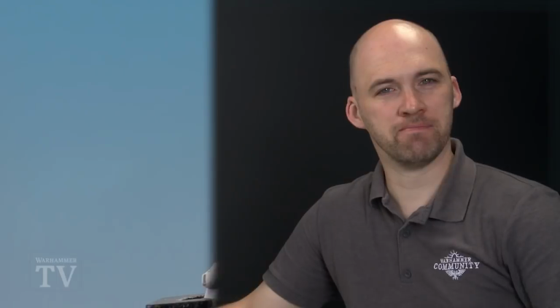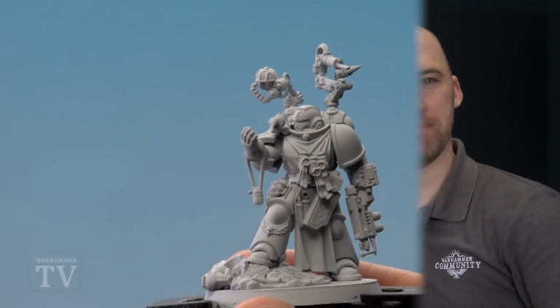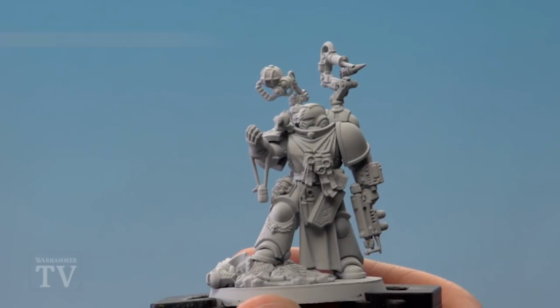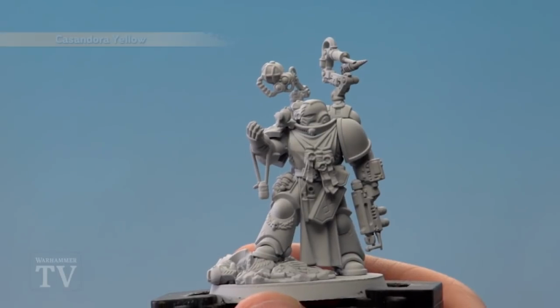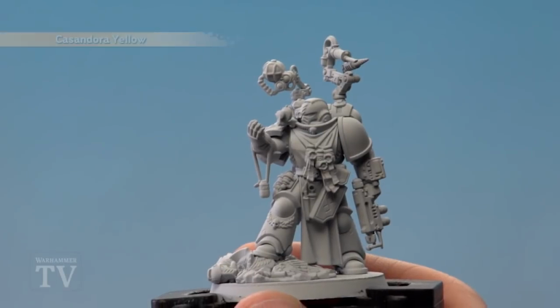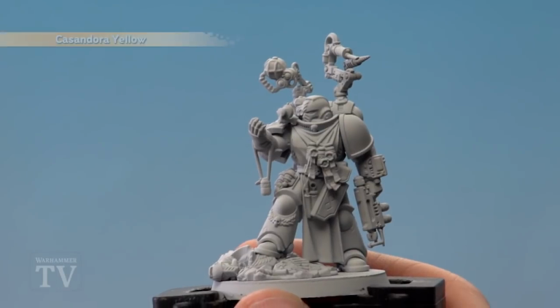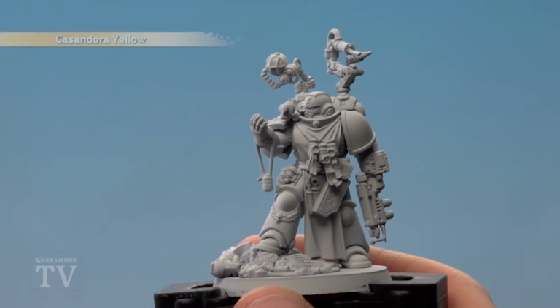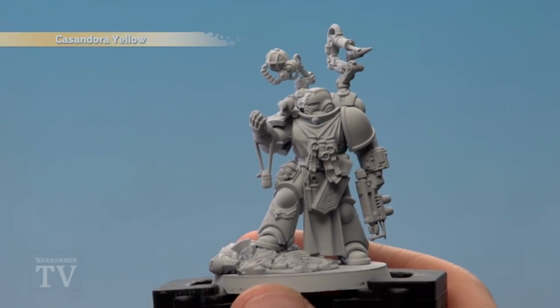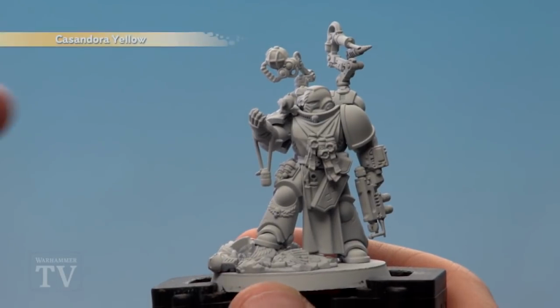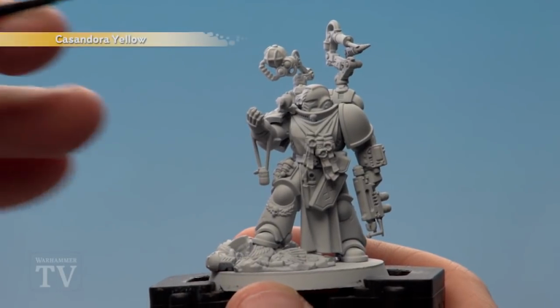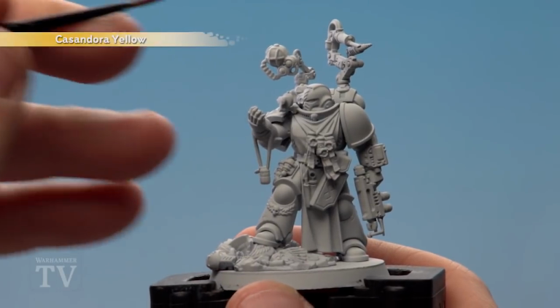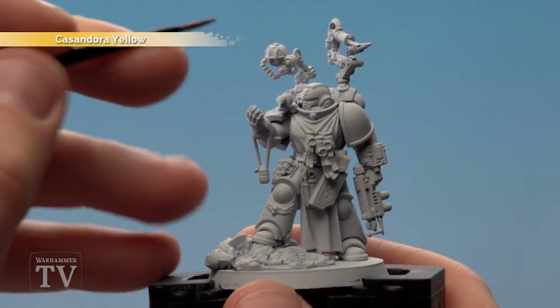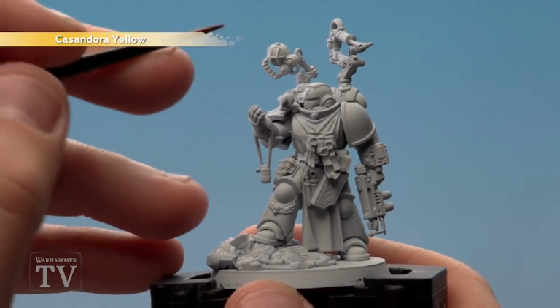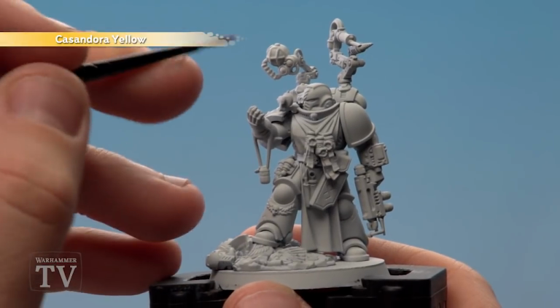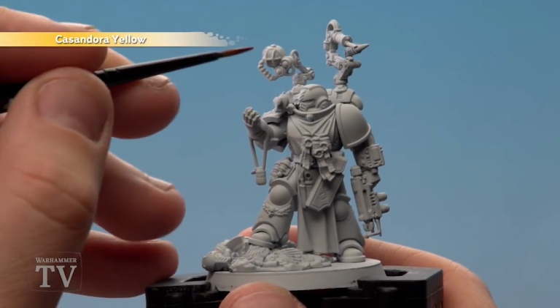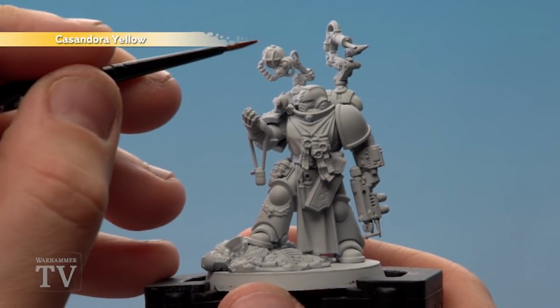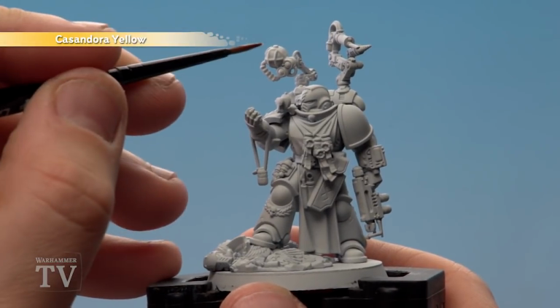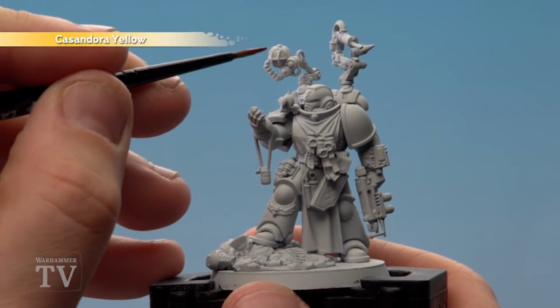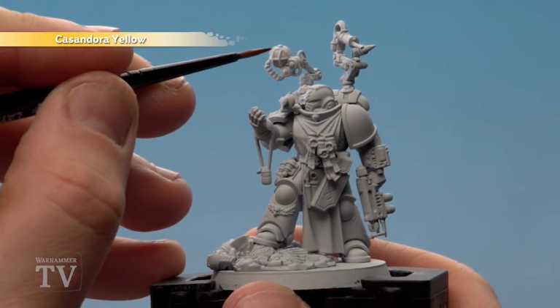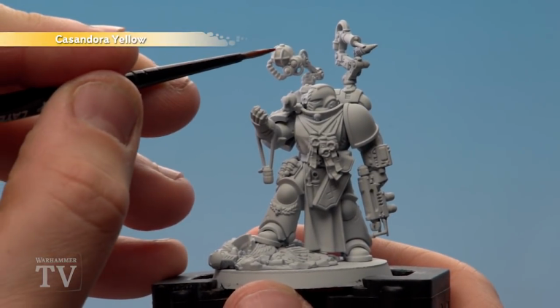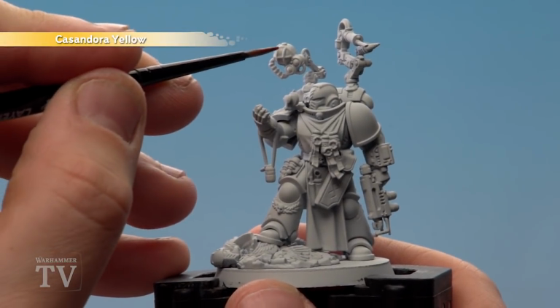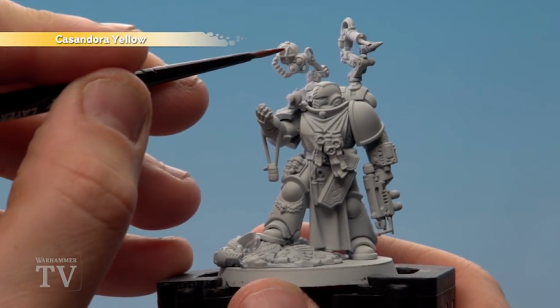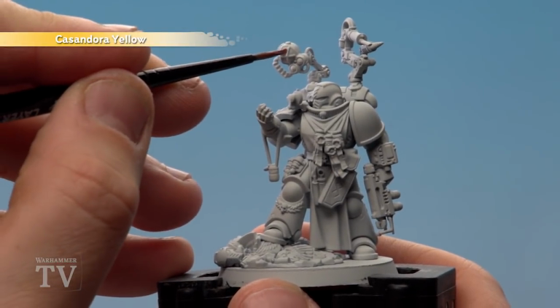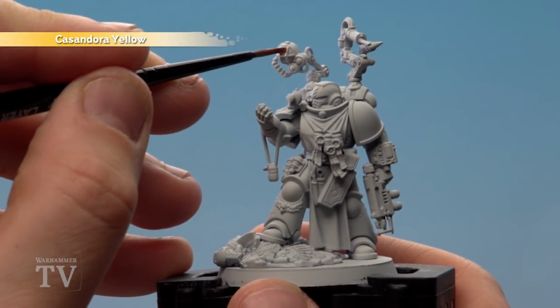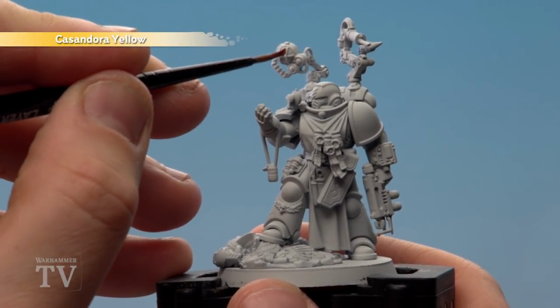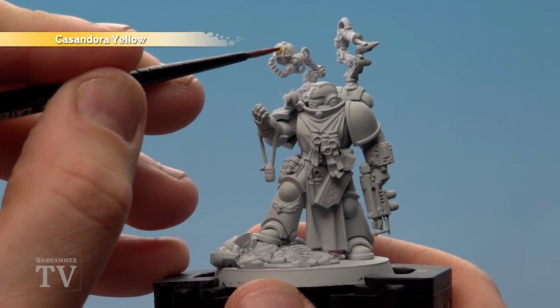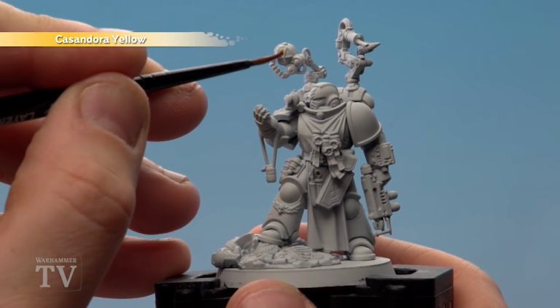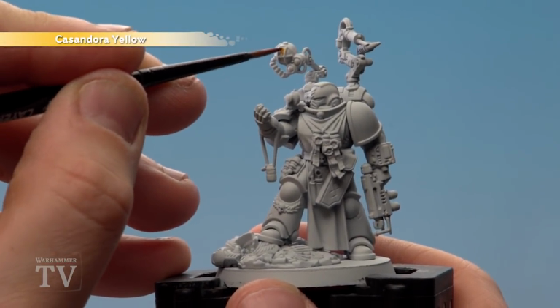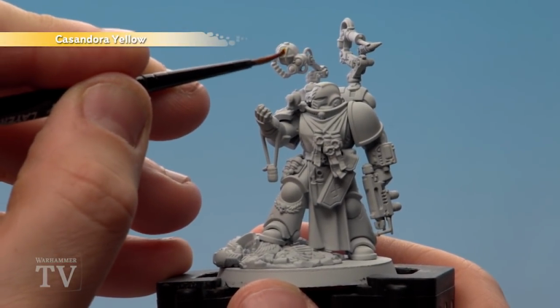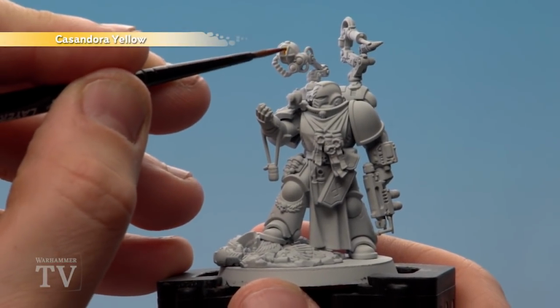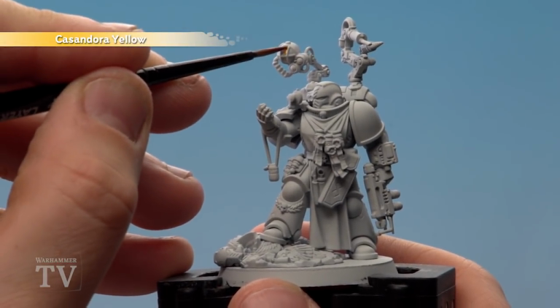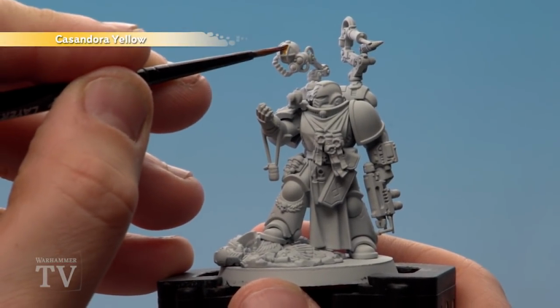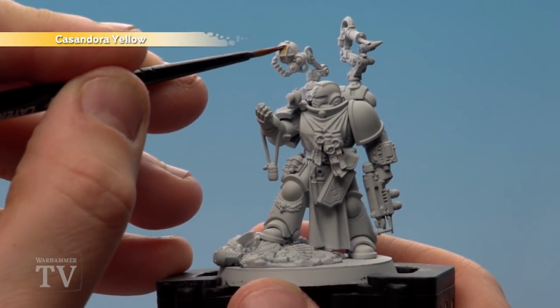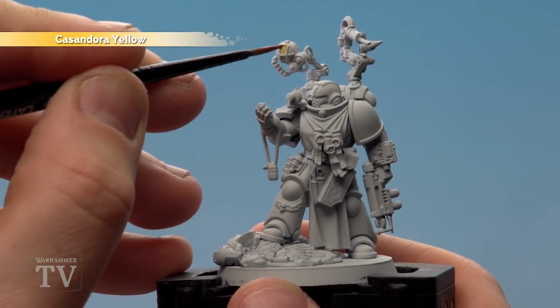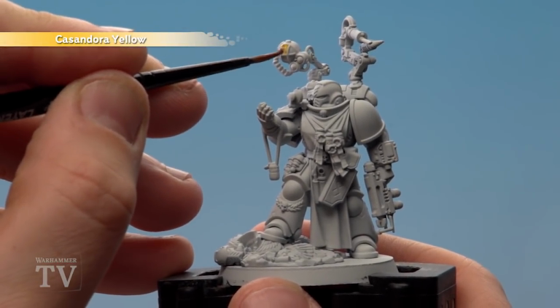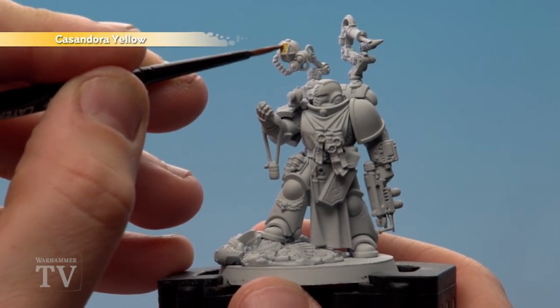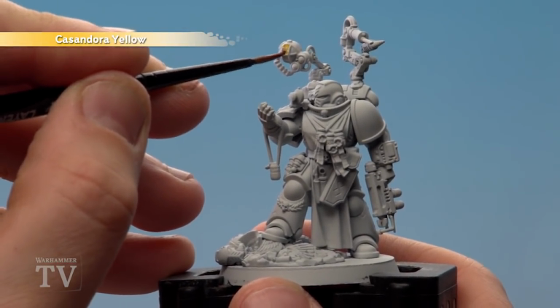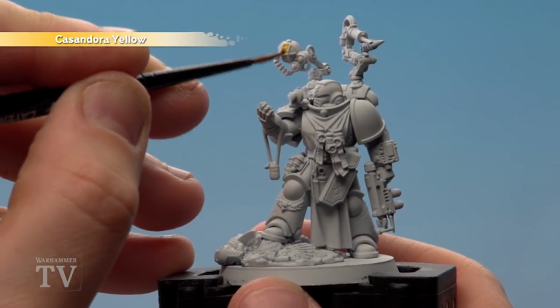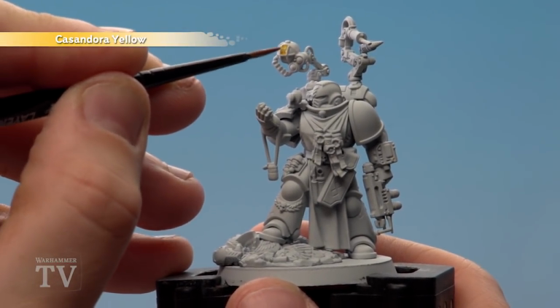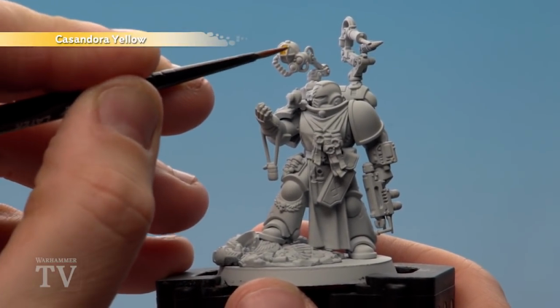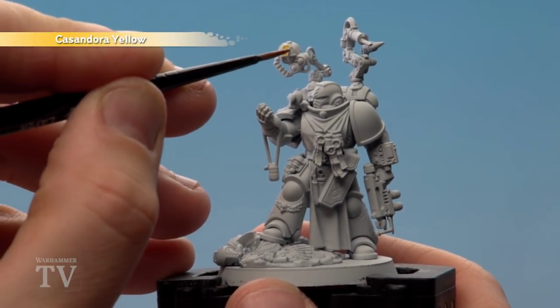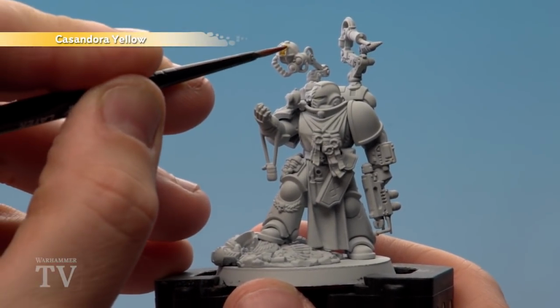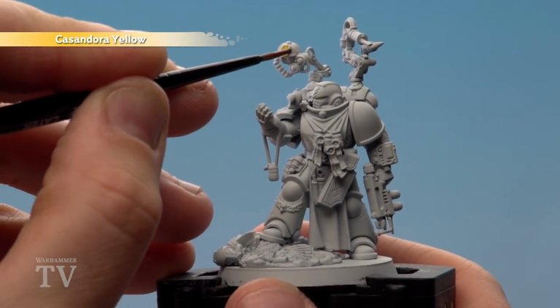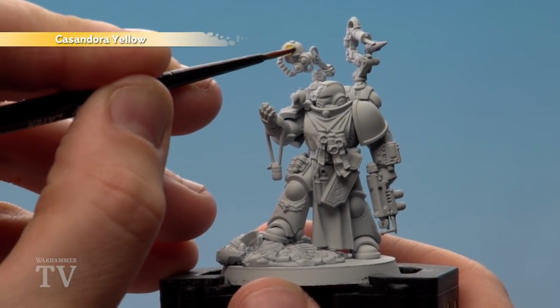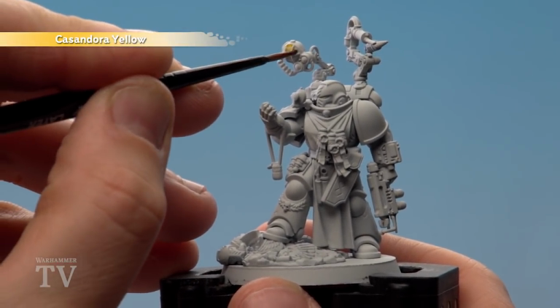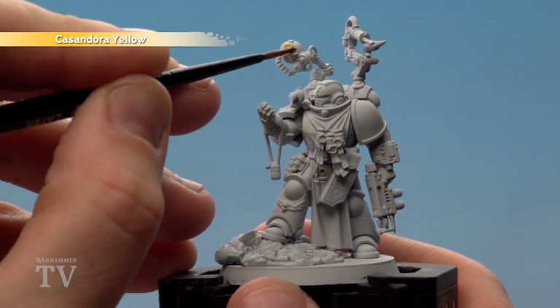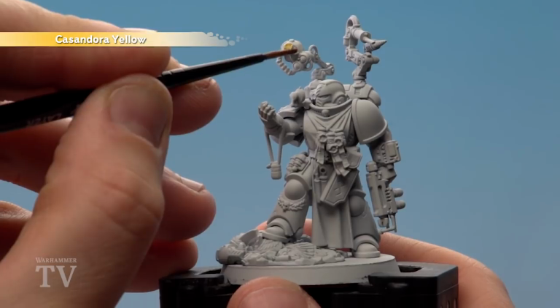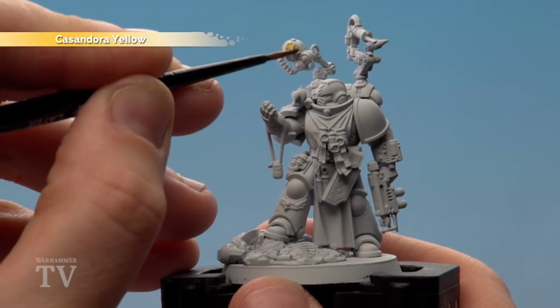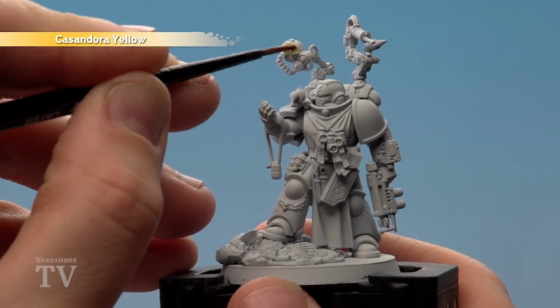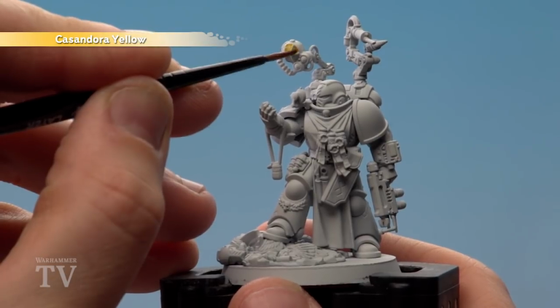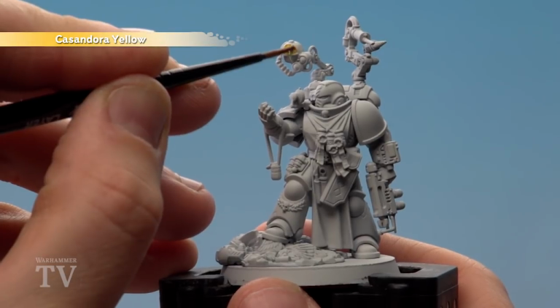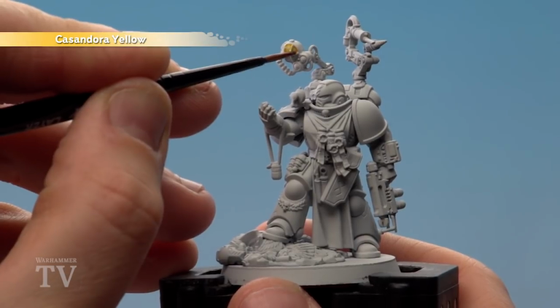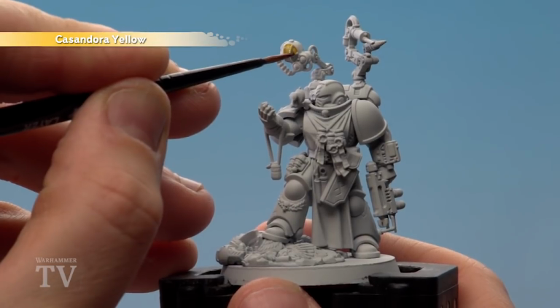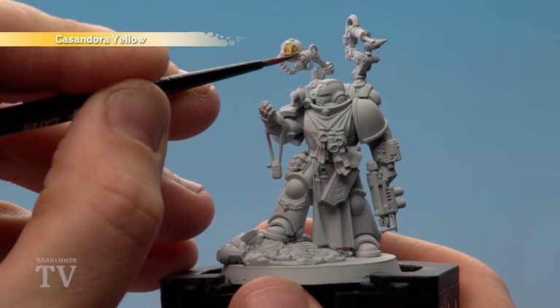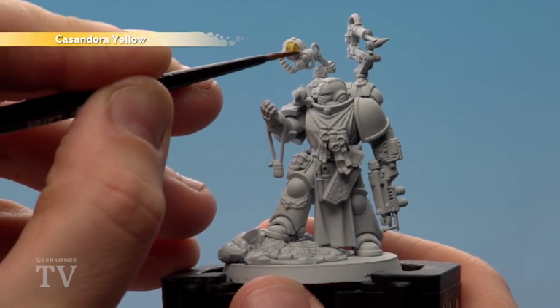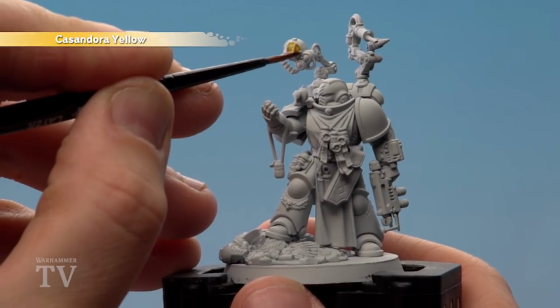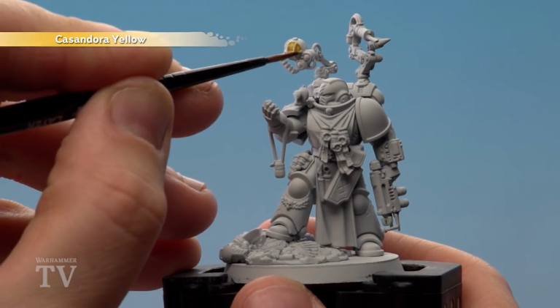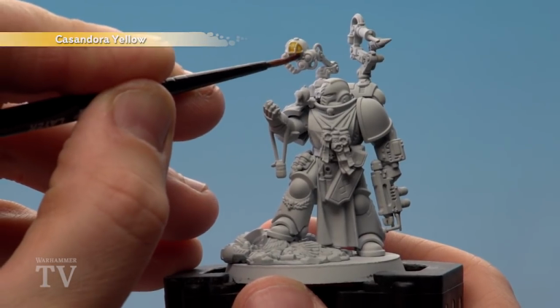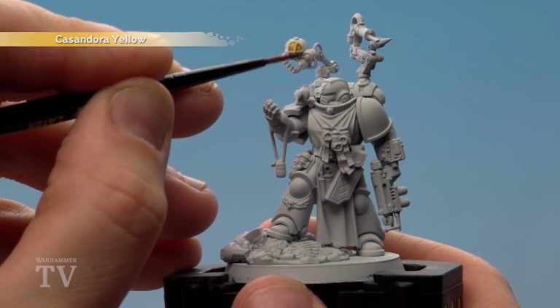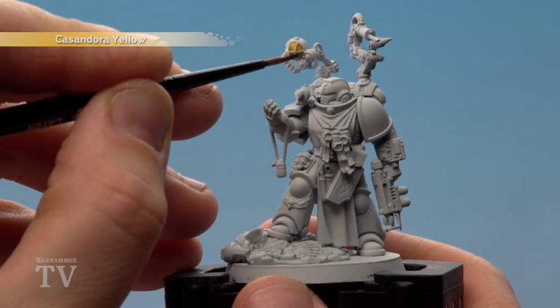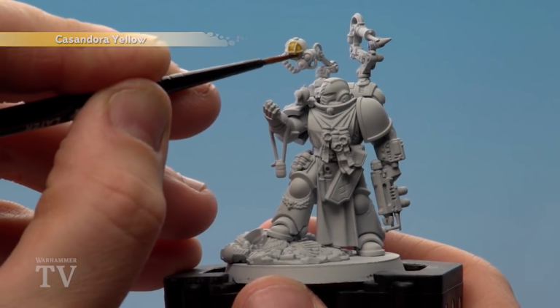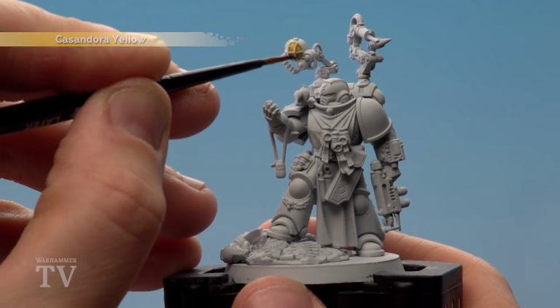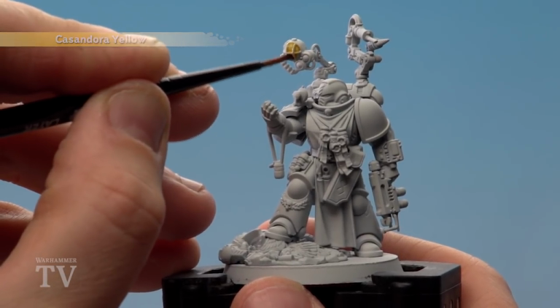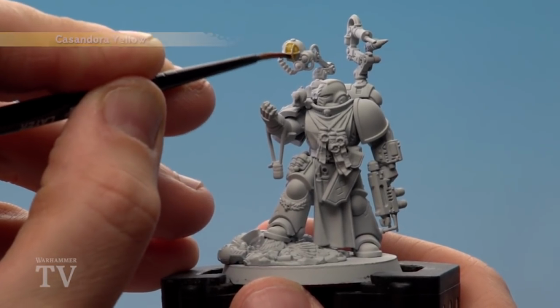Using Cassandora Yellow and a medium layer brush, we're just going to apply it over the lamps. It's ideal if you have Corax White as an undercoat.